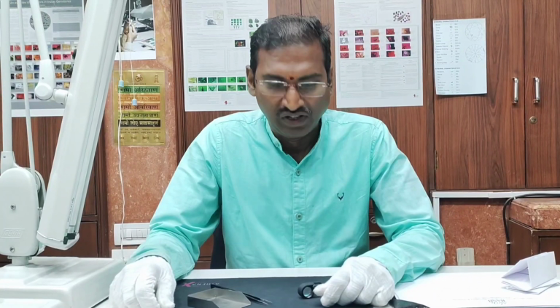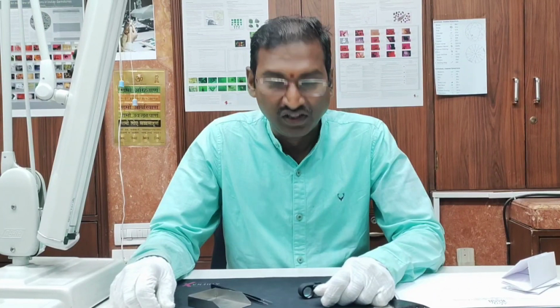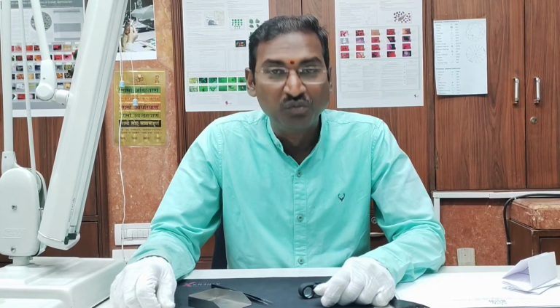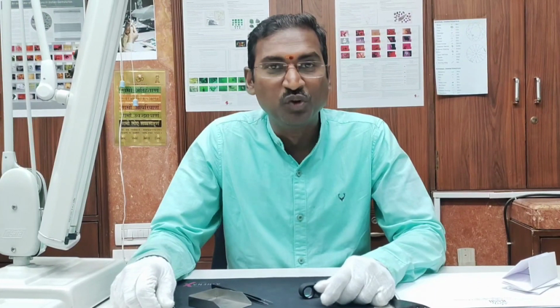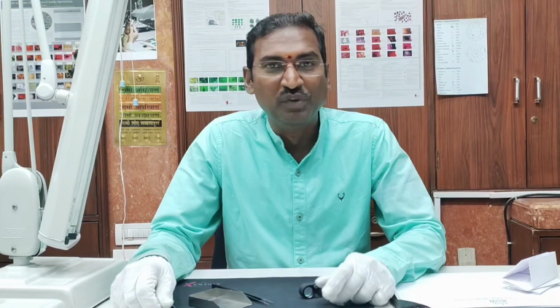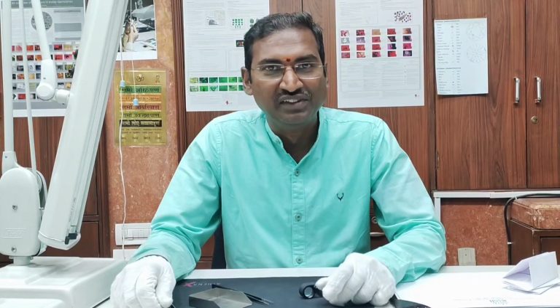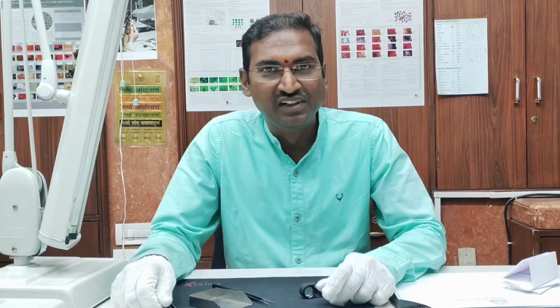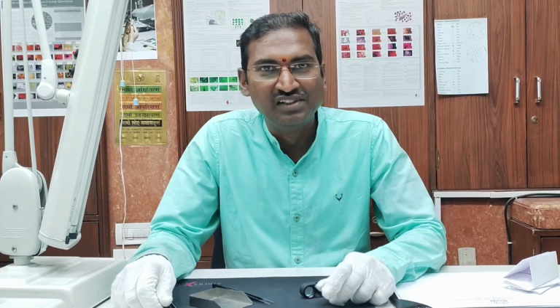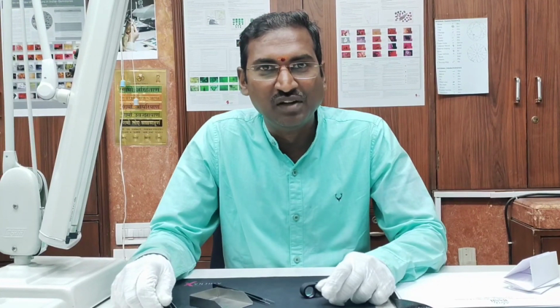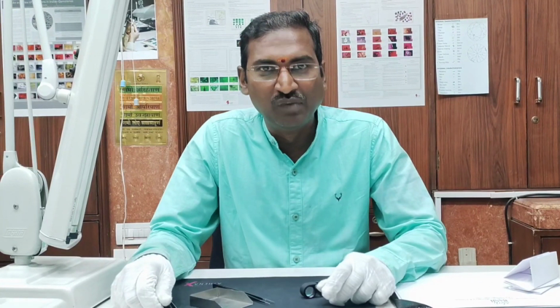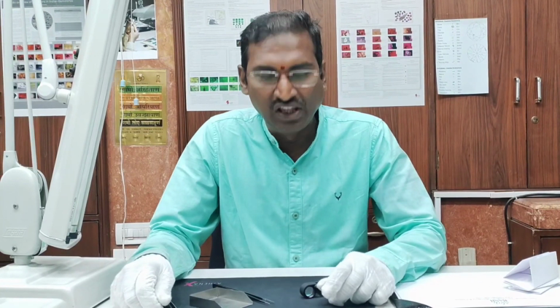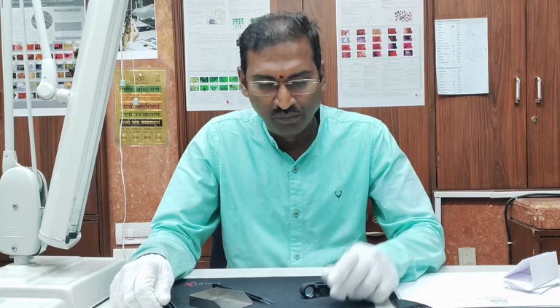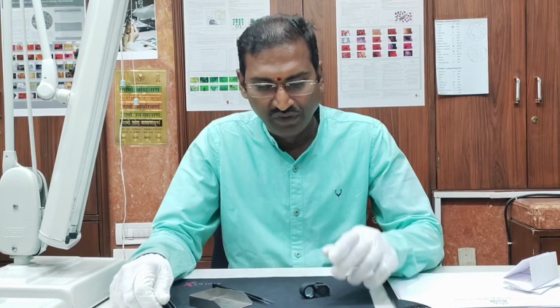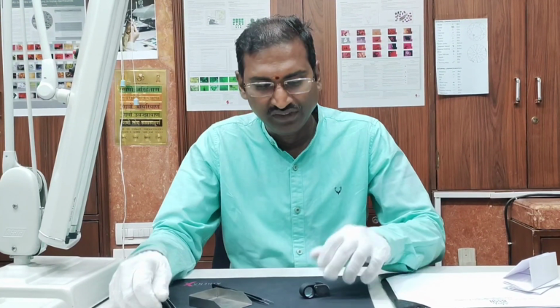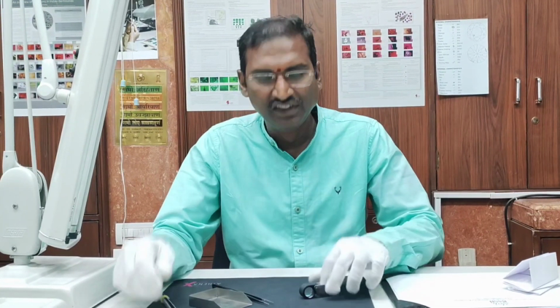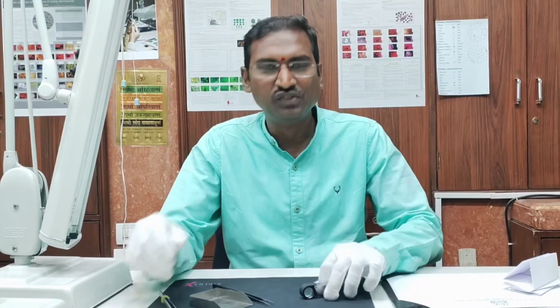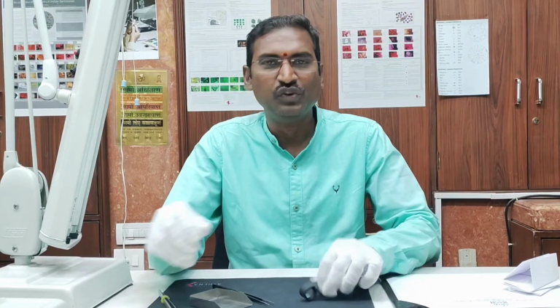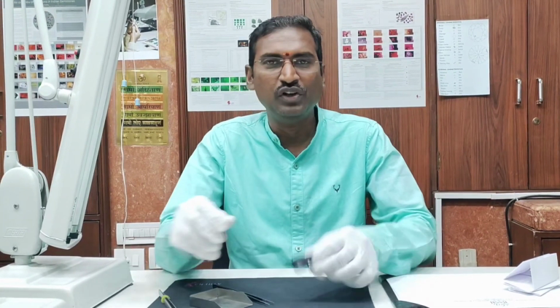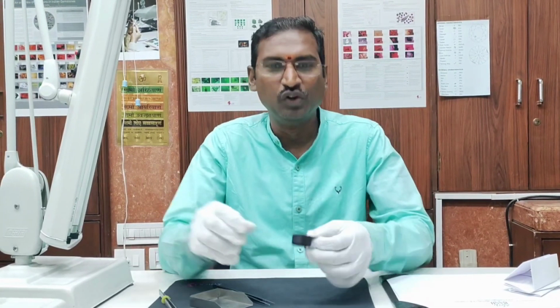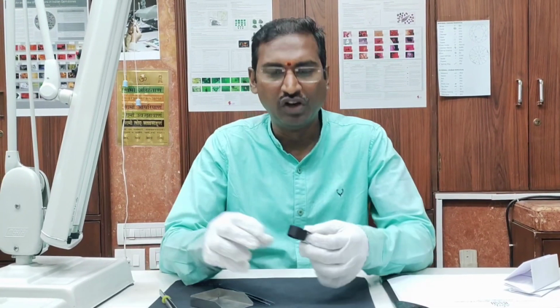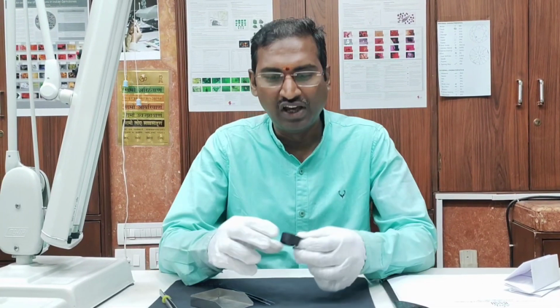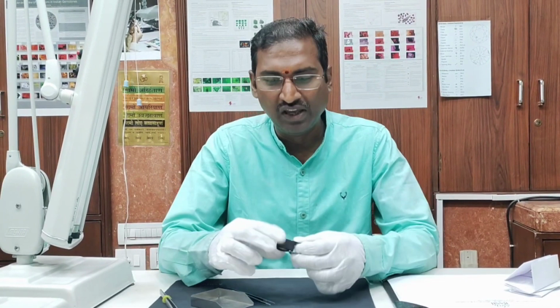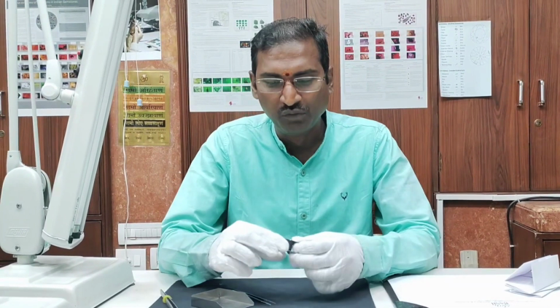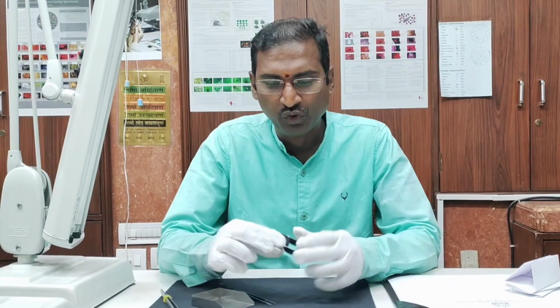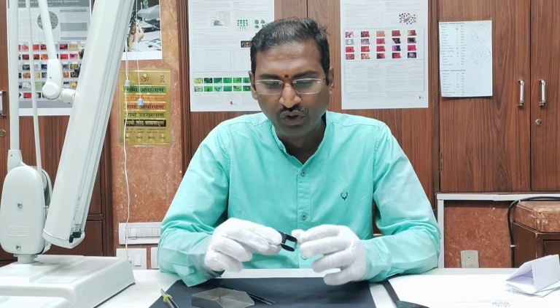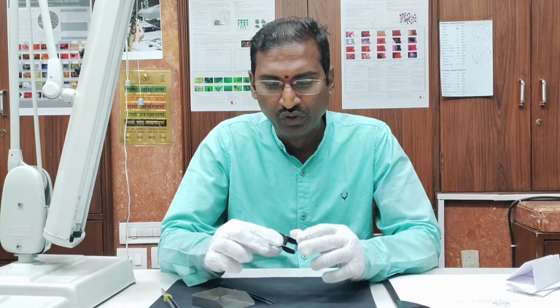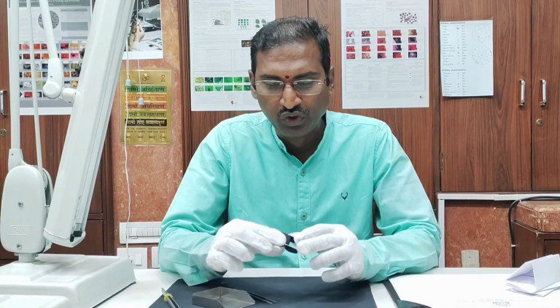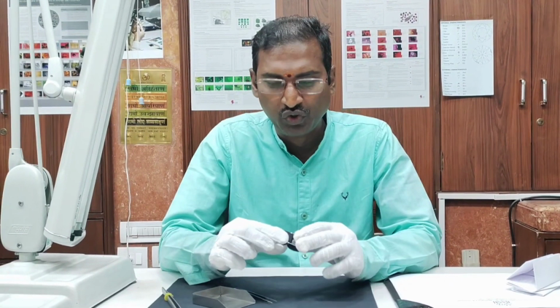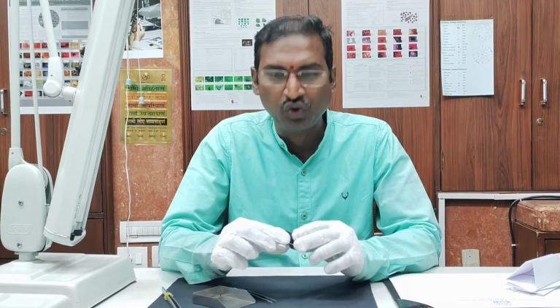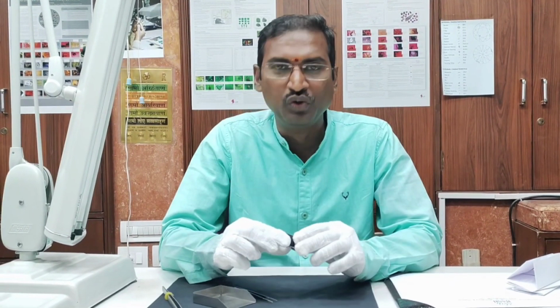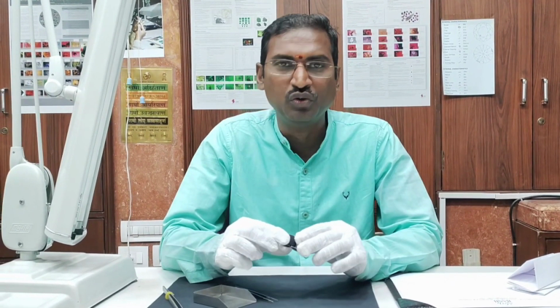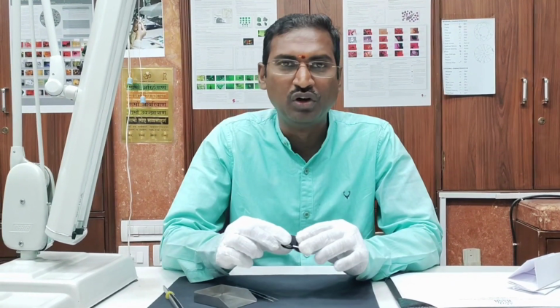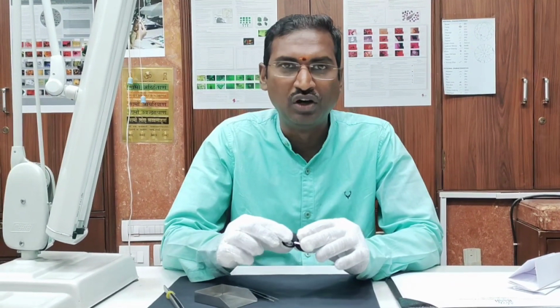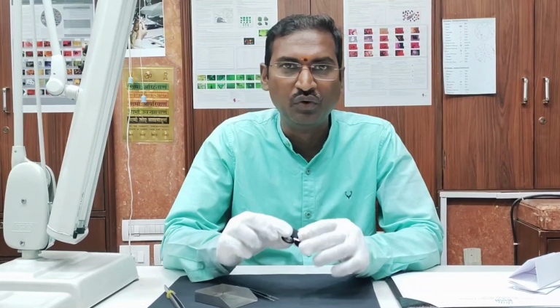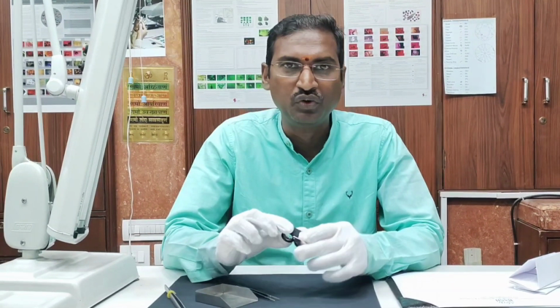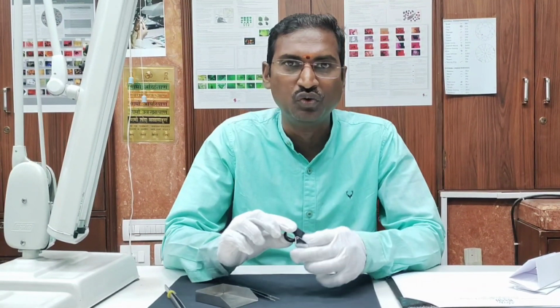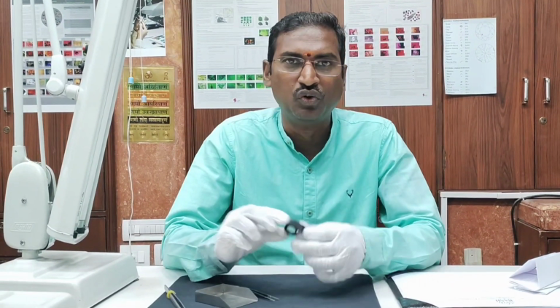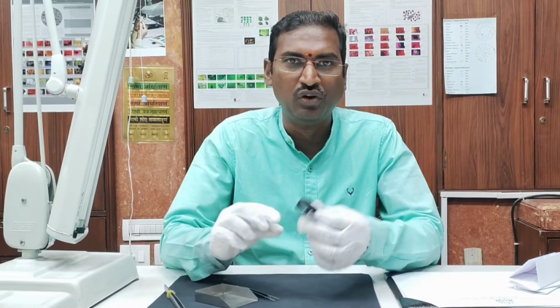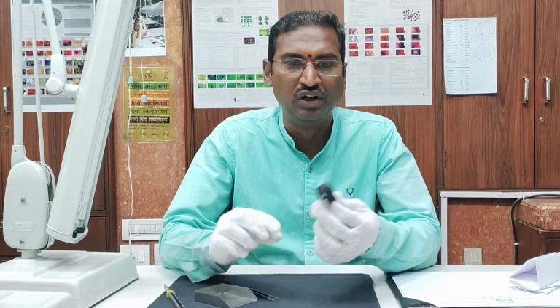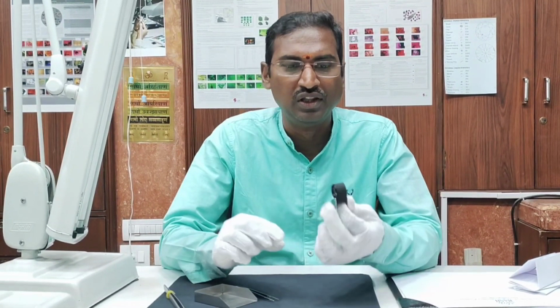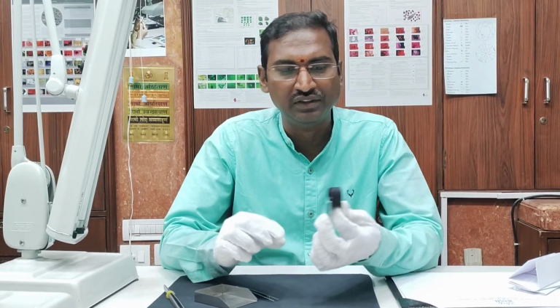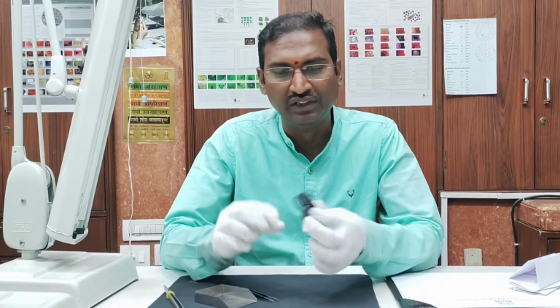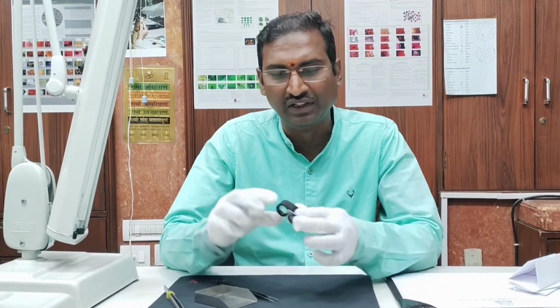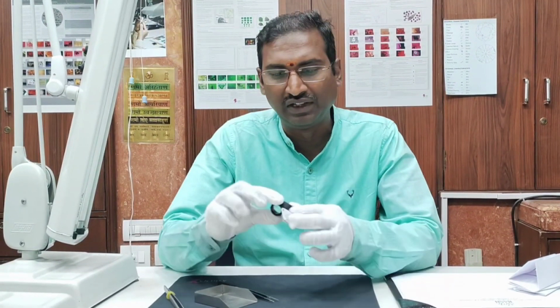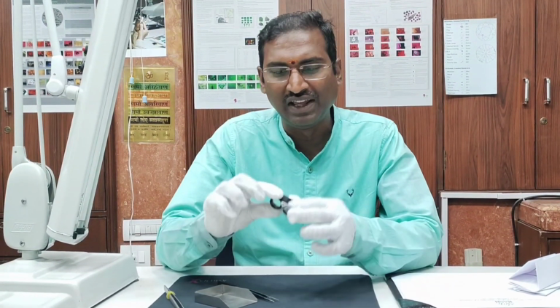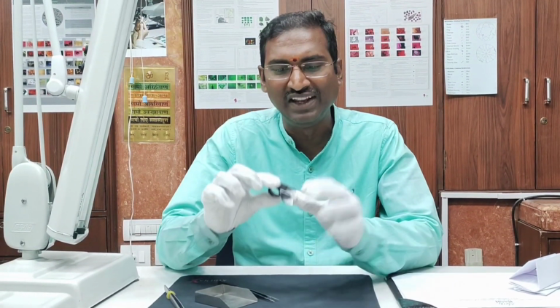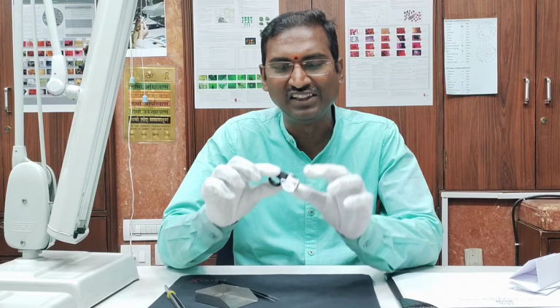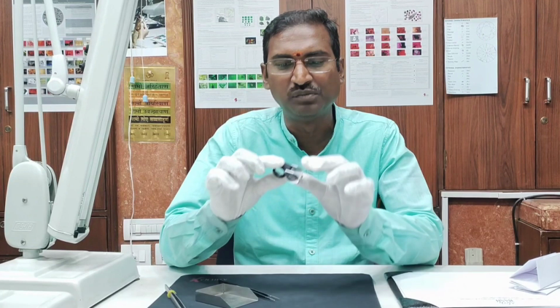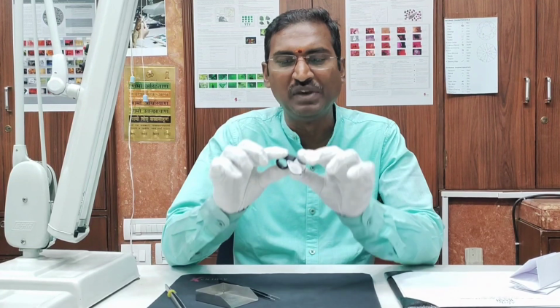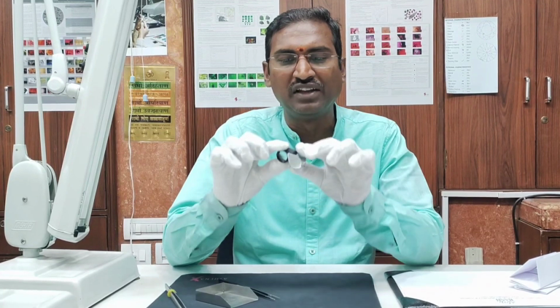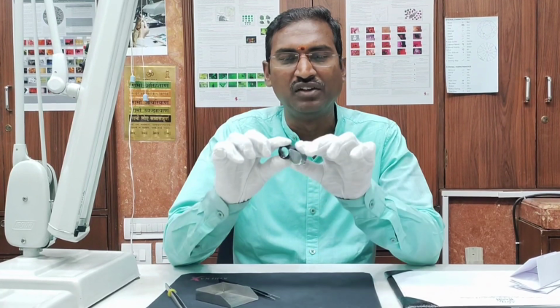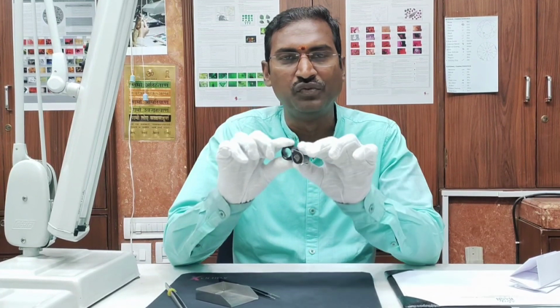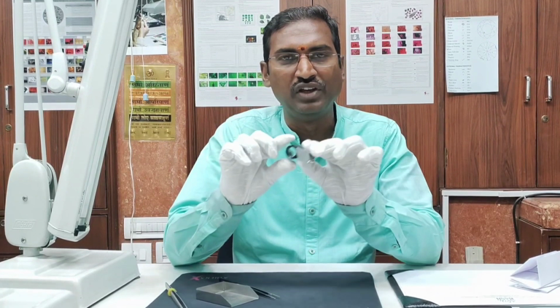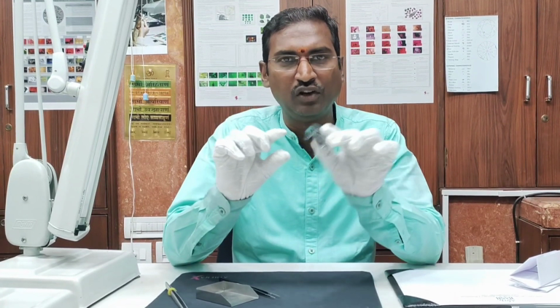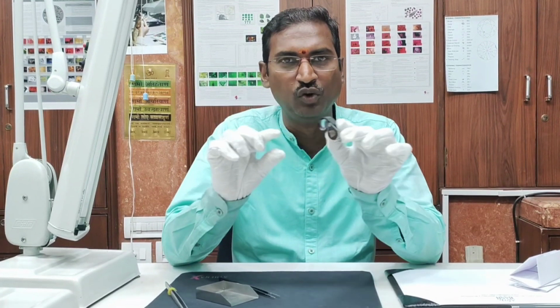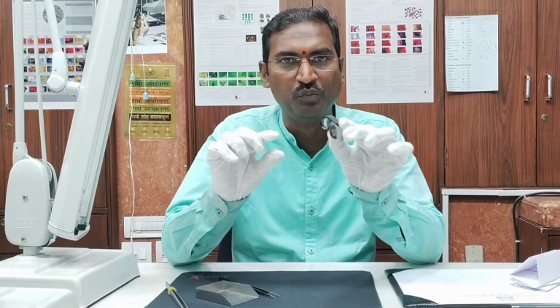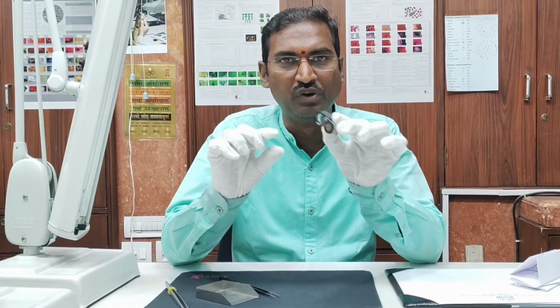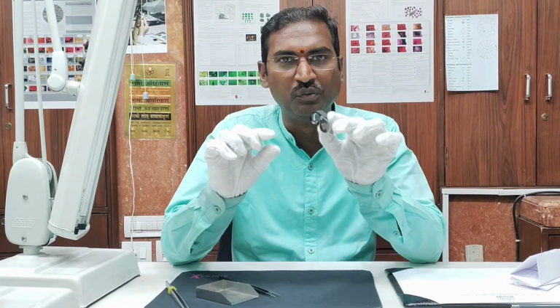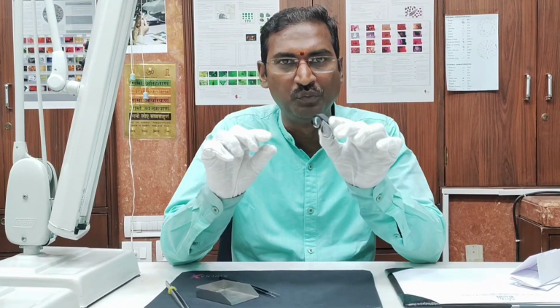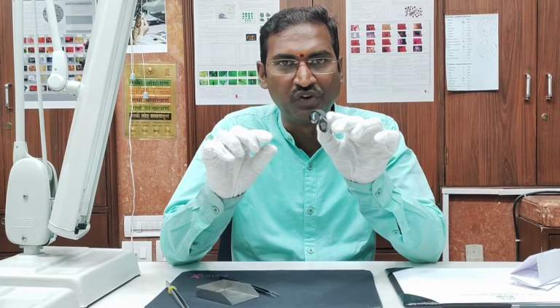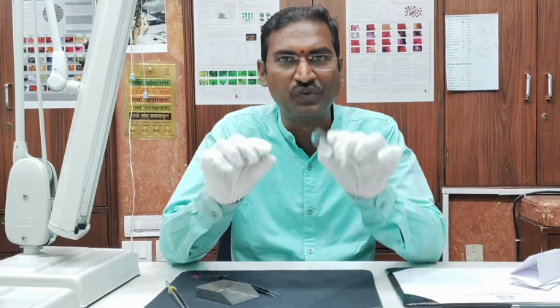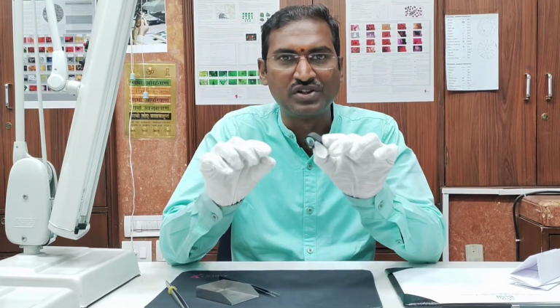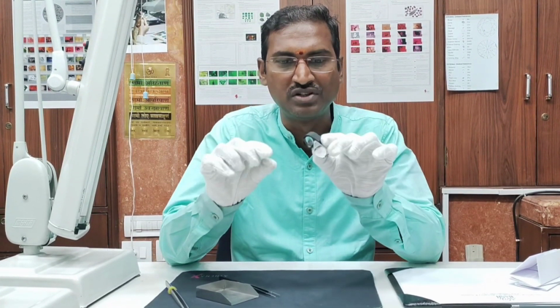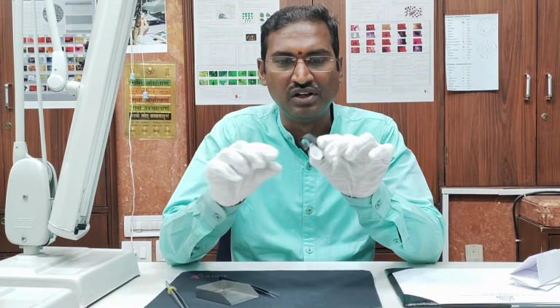Welcome to Basel Gym Lab. In this video I am going to show you how to hold the 10x magnifier loupe professionally.